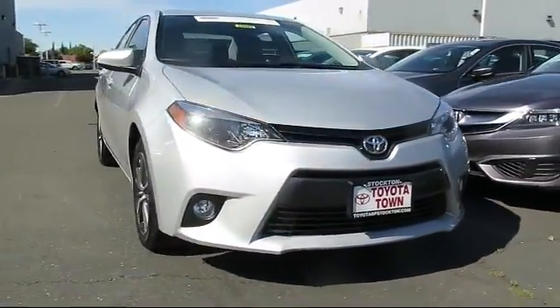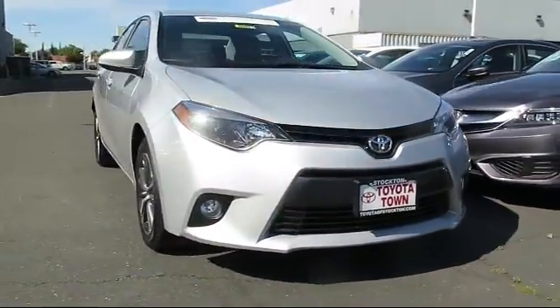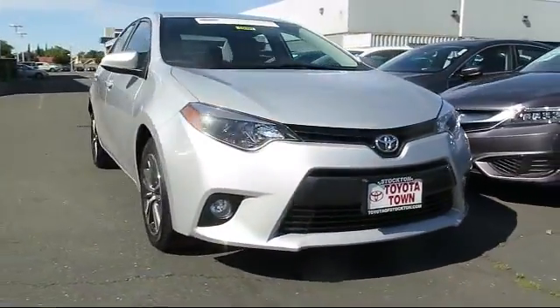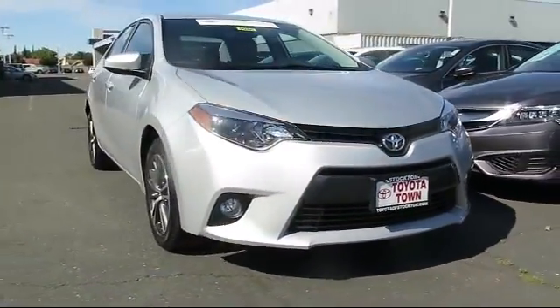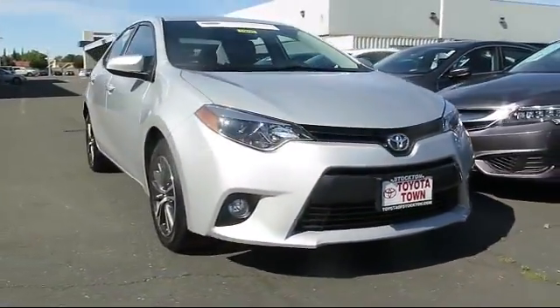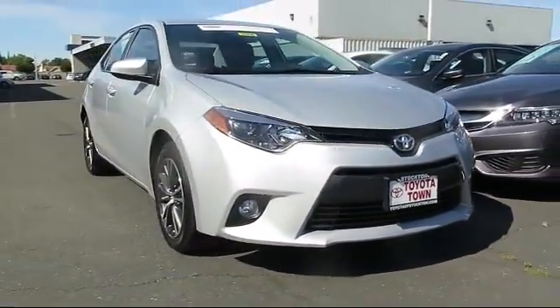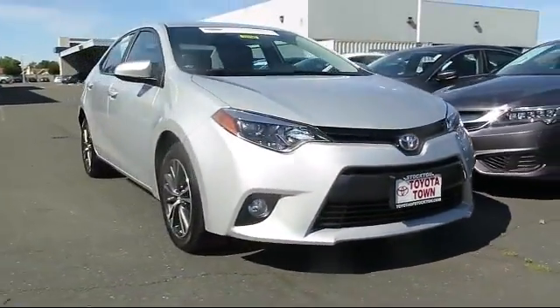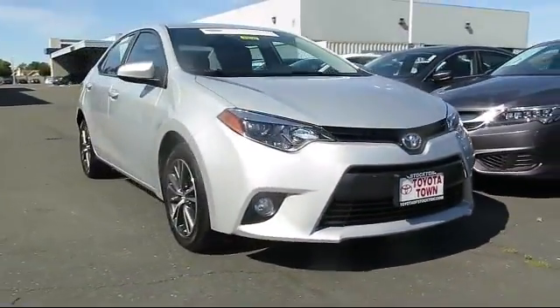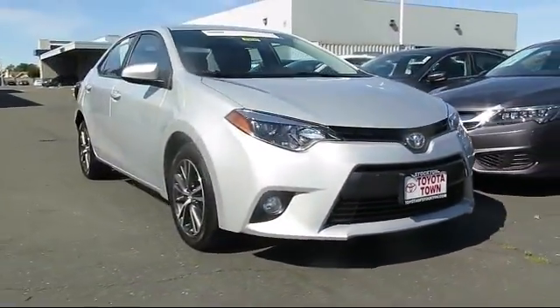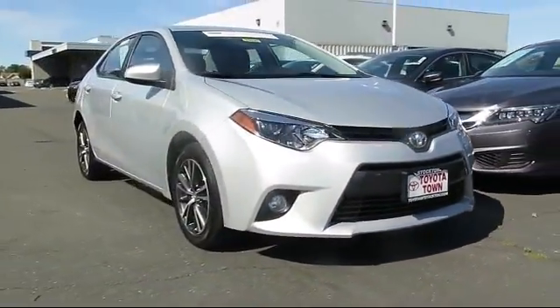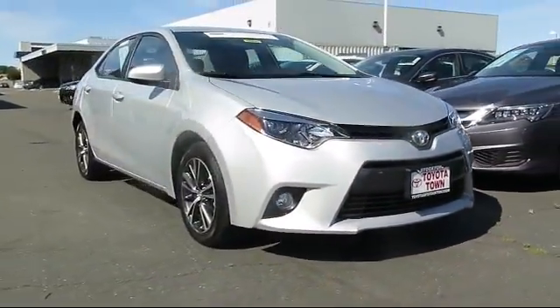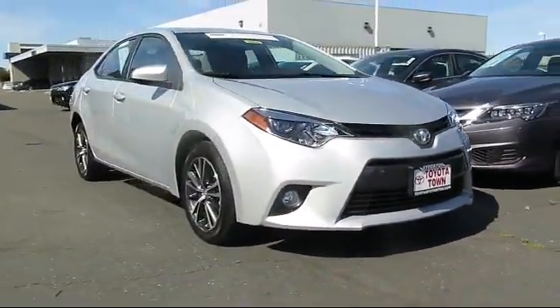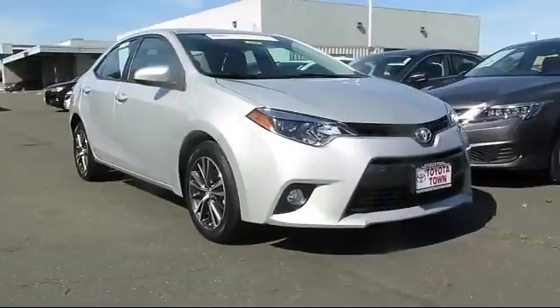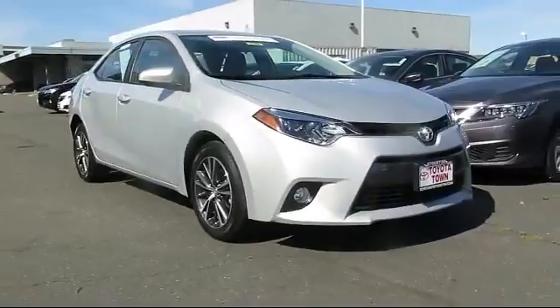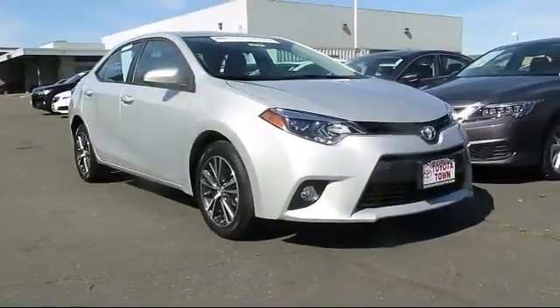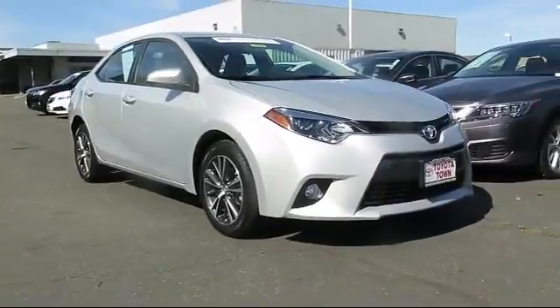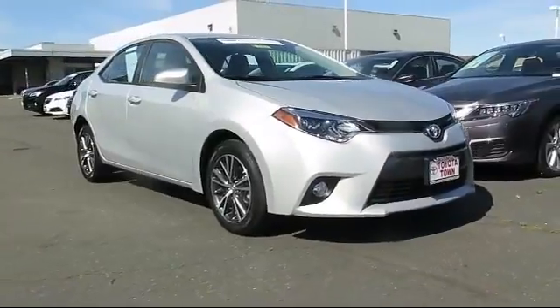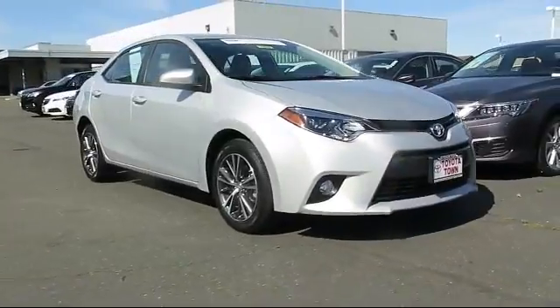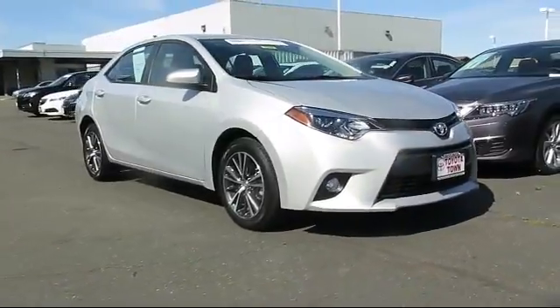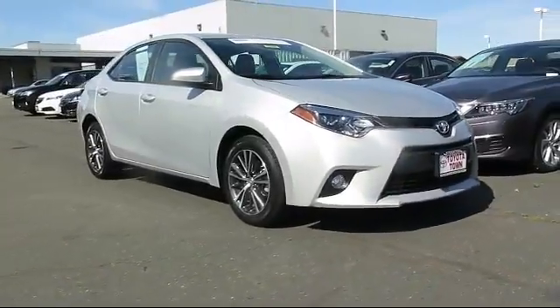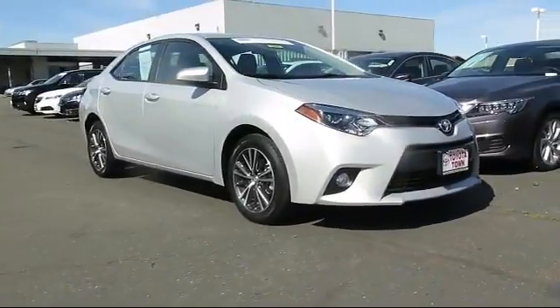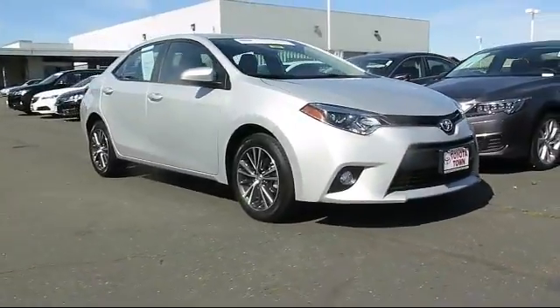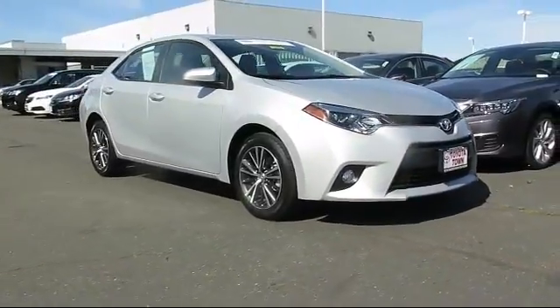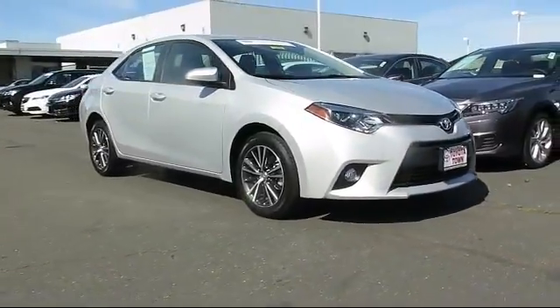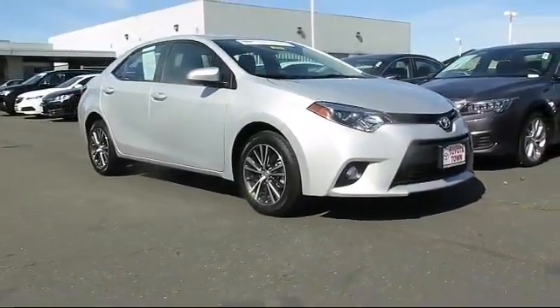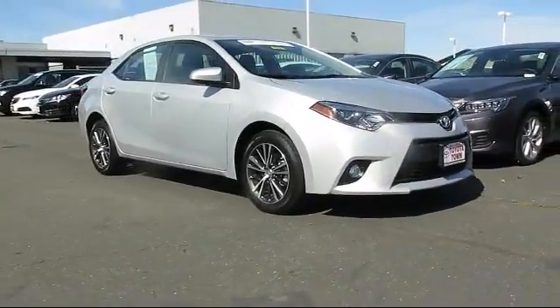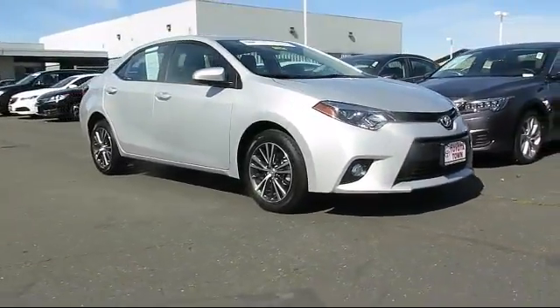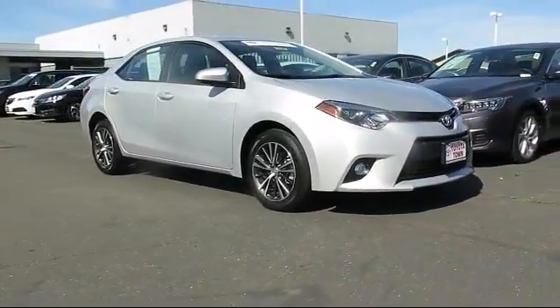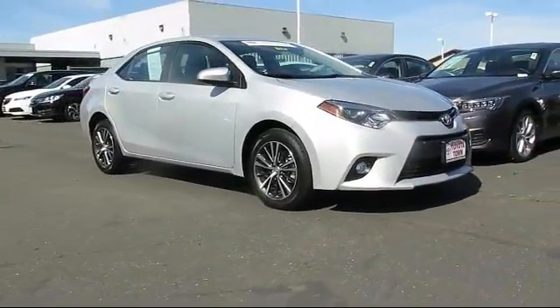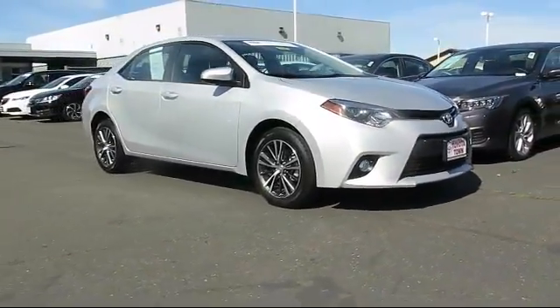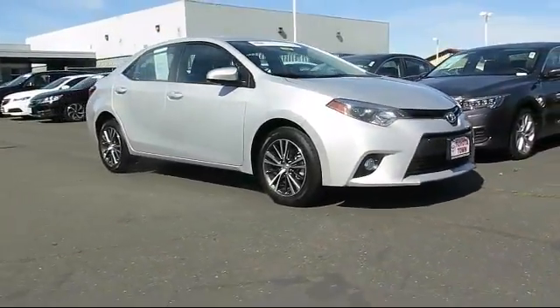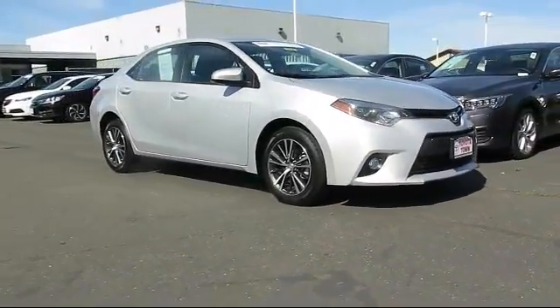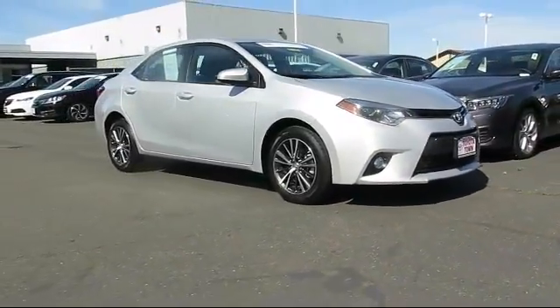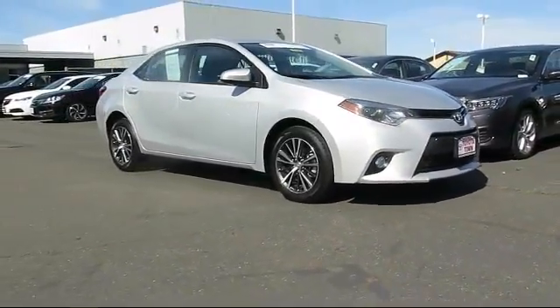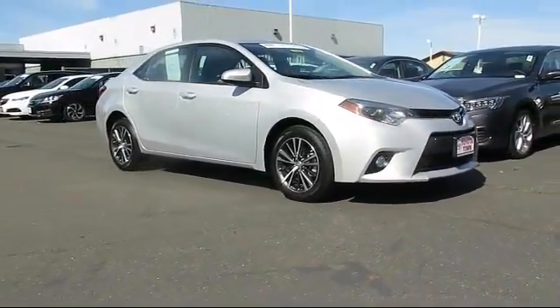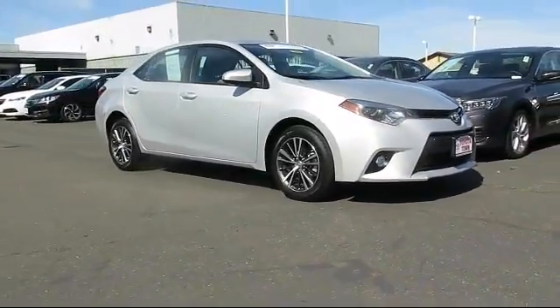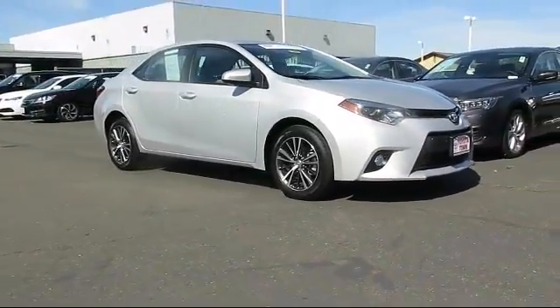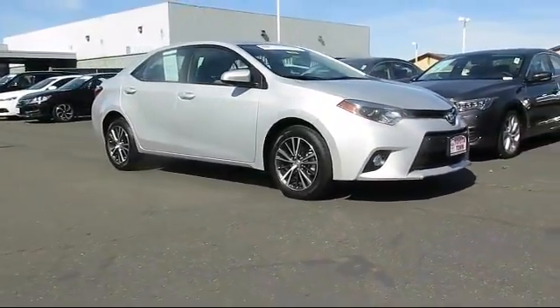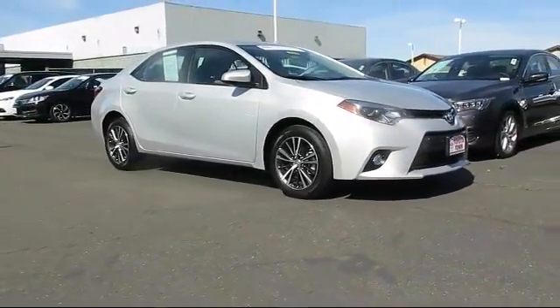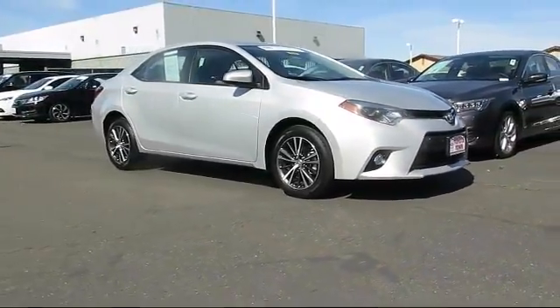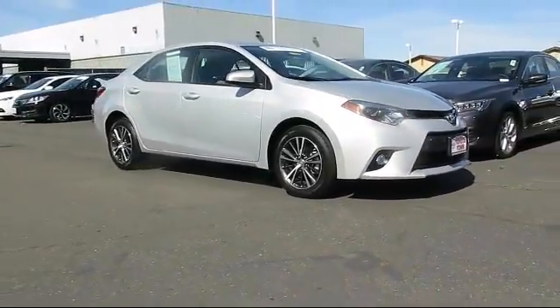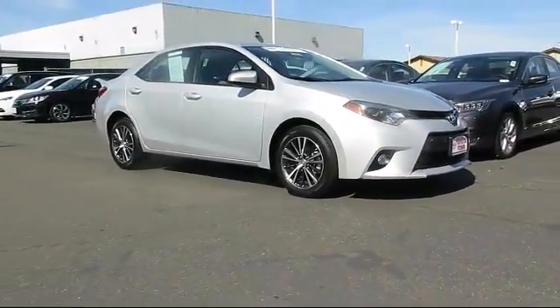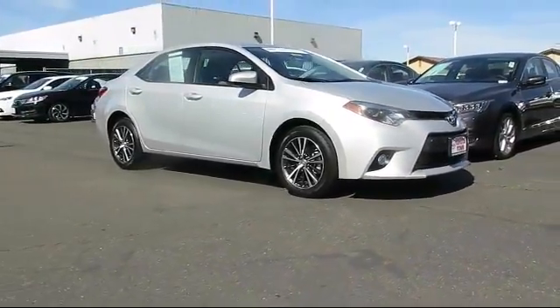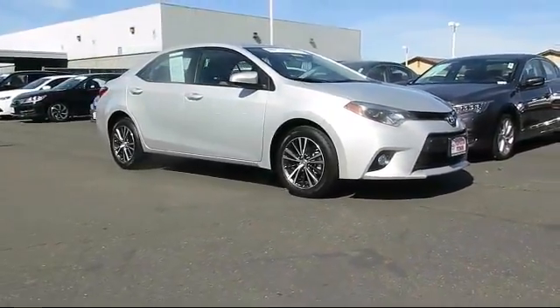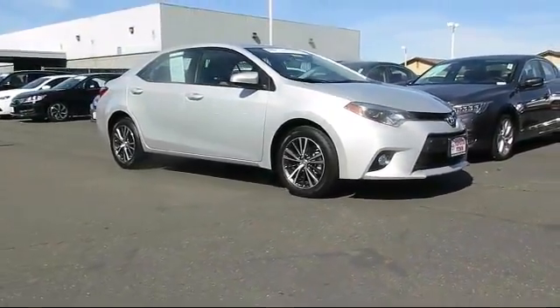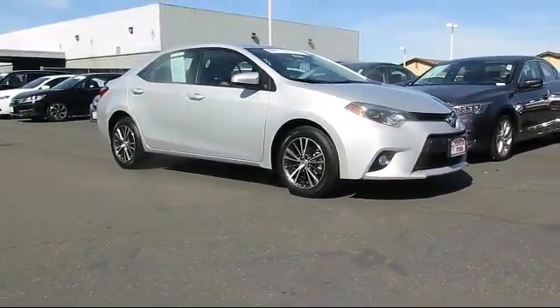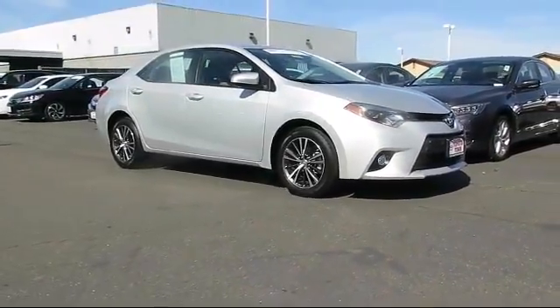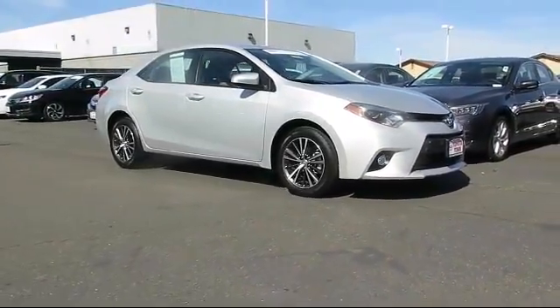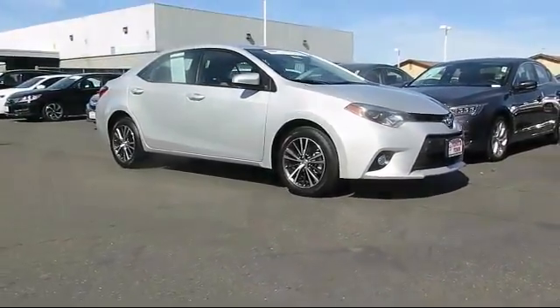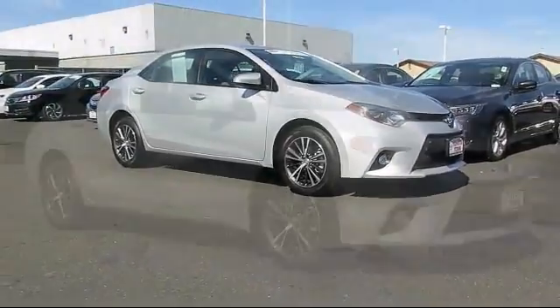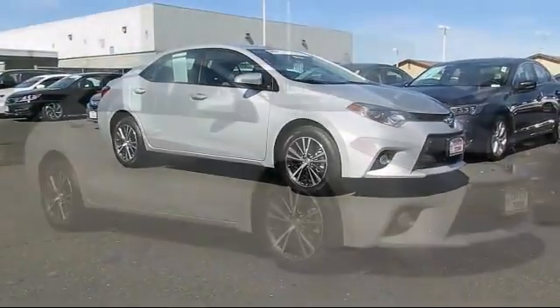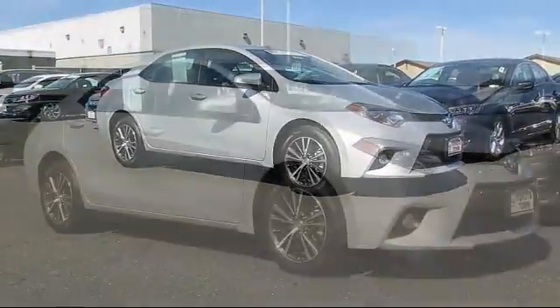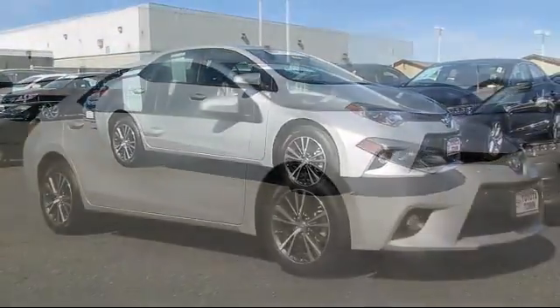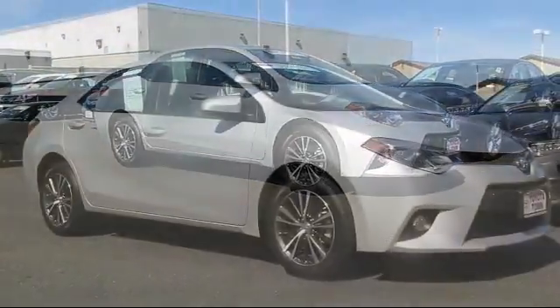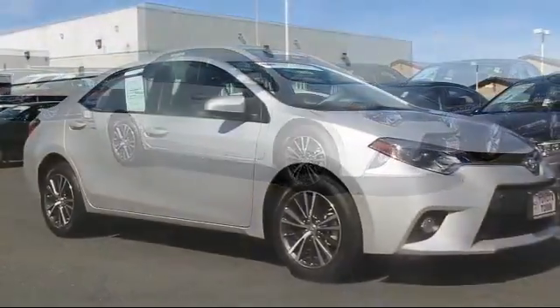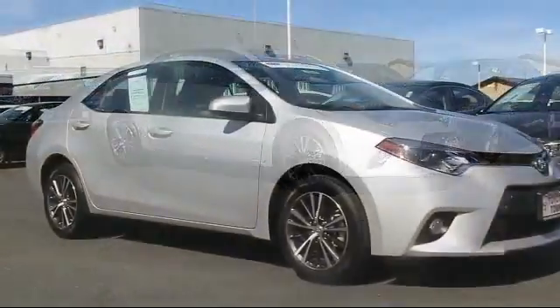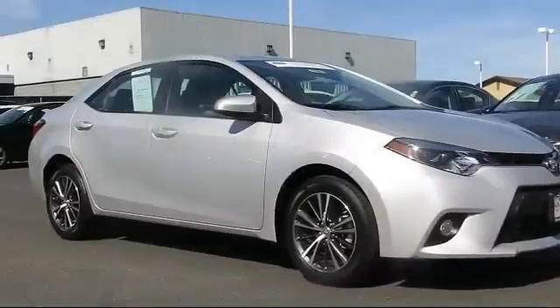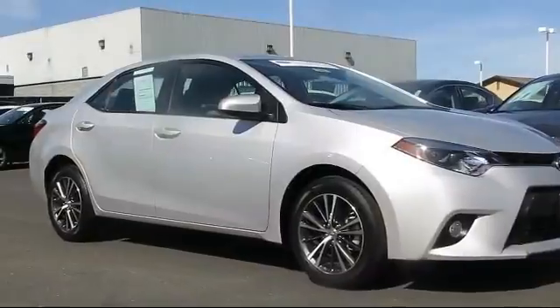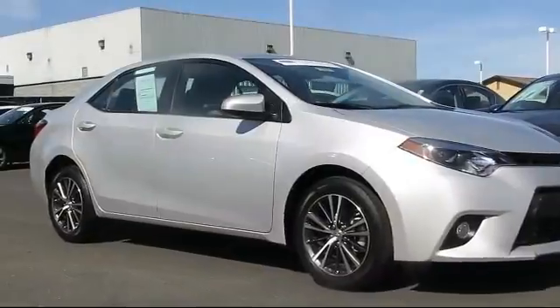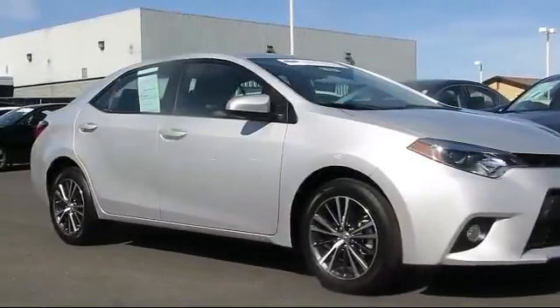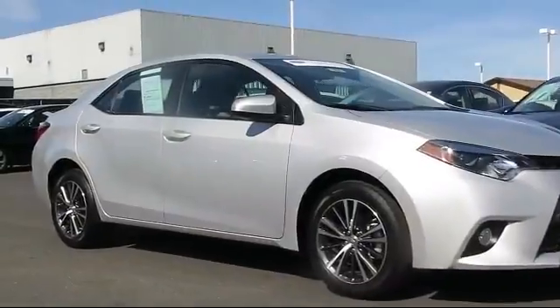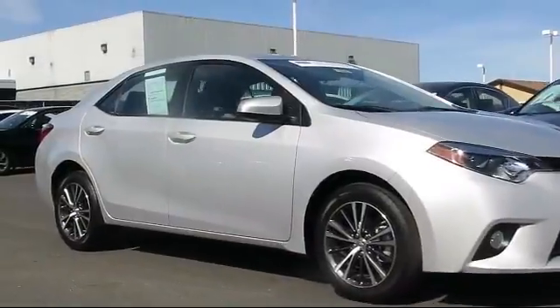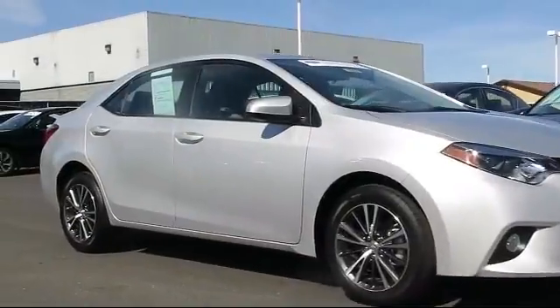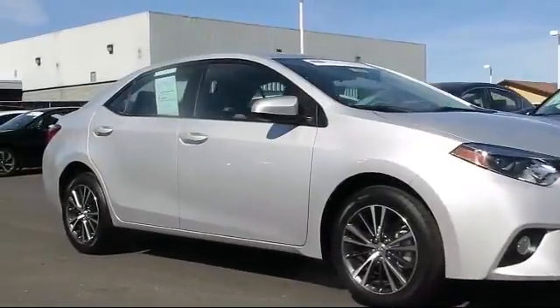Here's another example of a great Toyota factory certified vehicle from our huge selection of quality pre-owned cars and trucks.